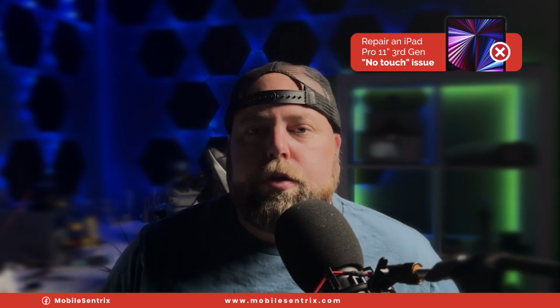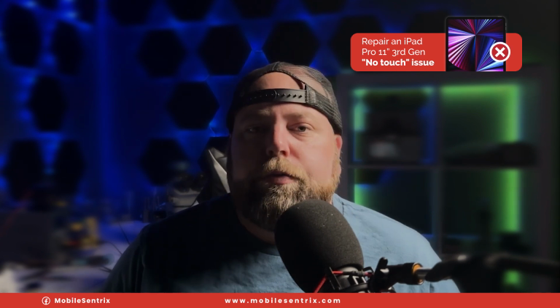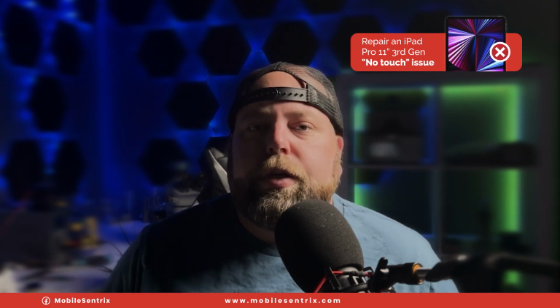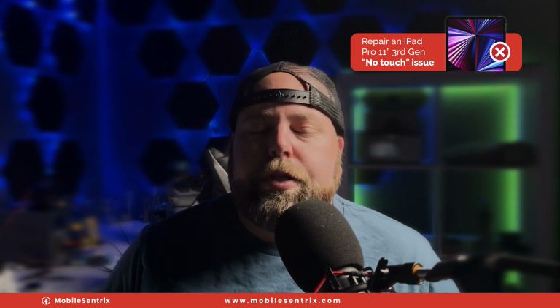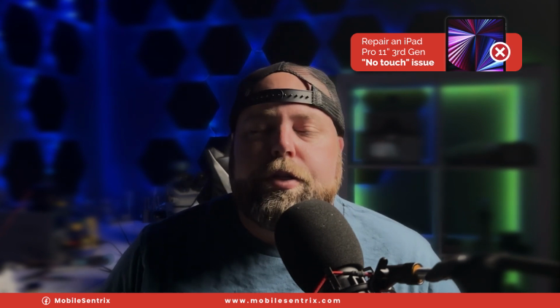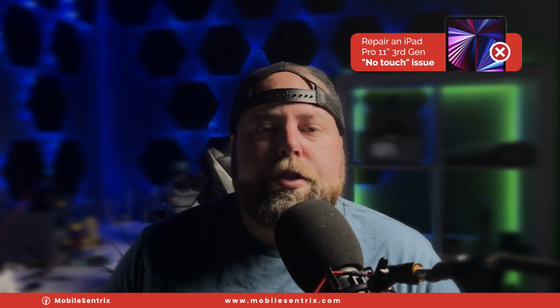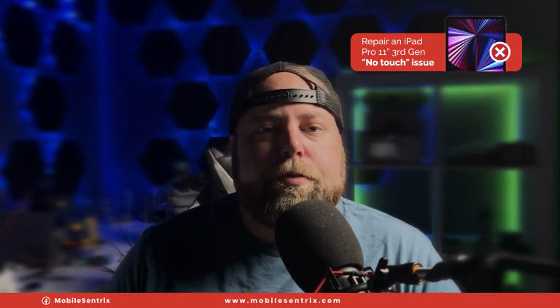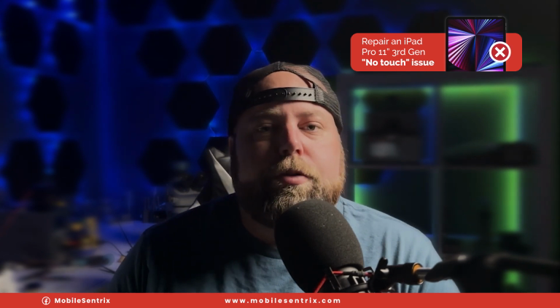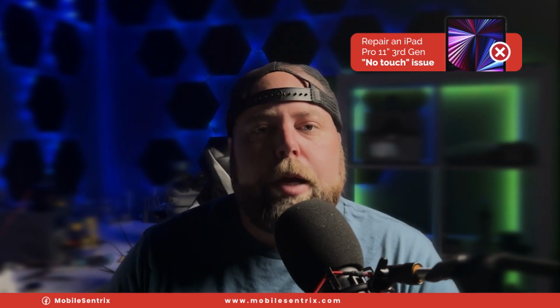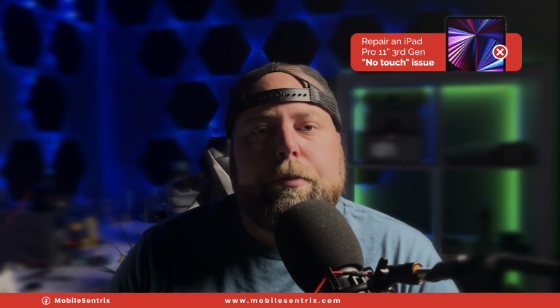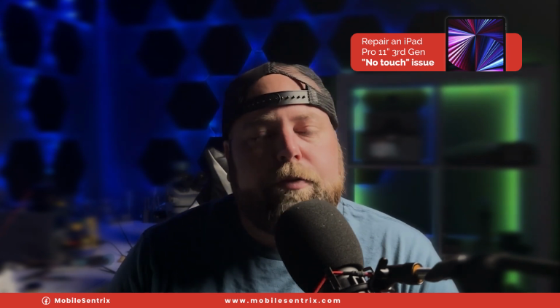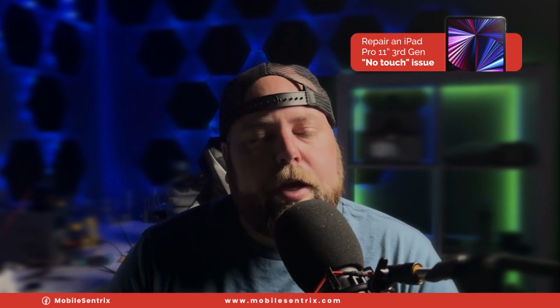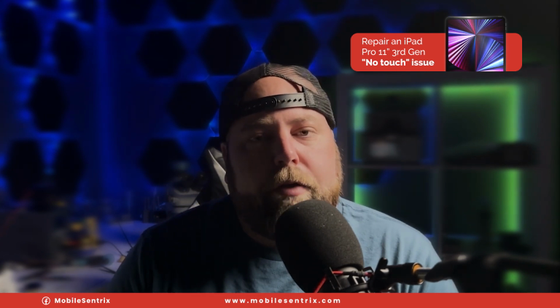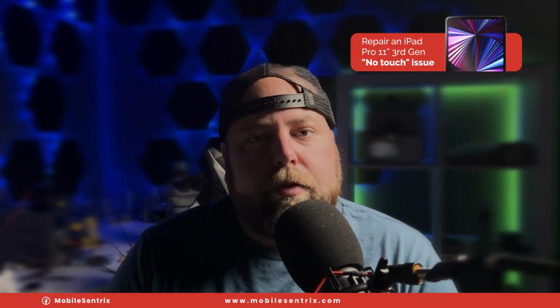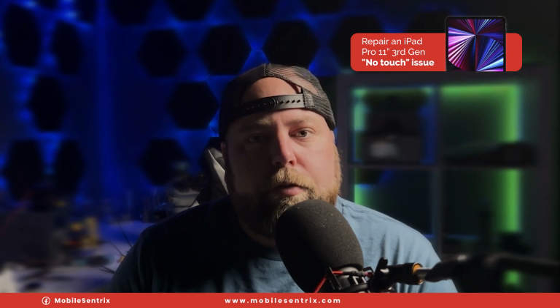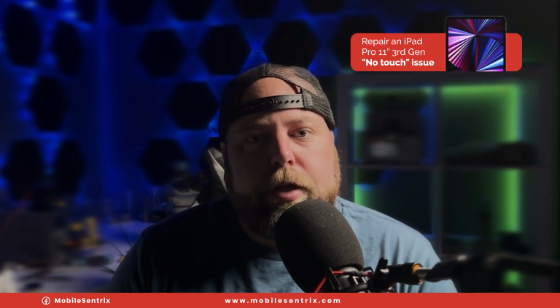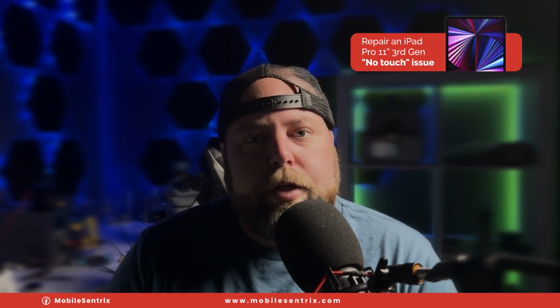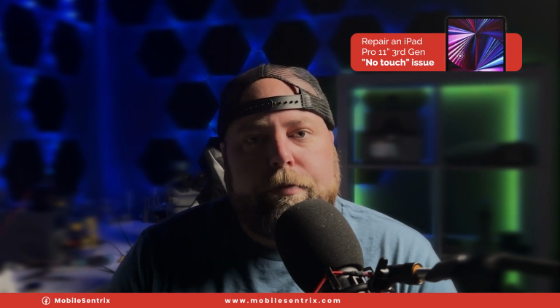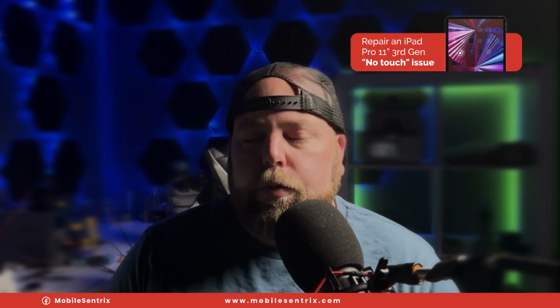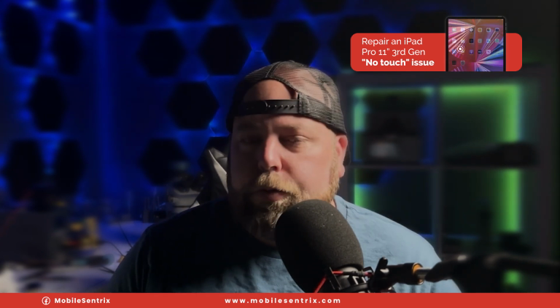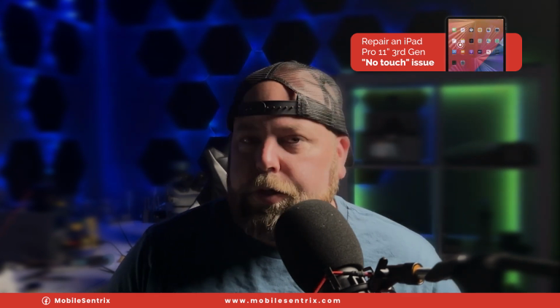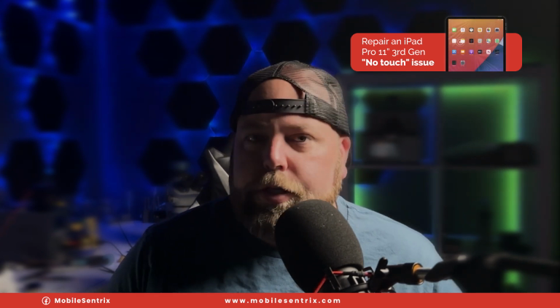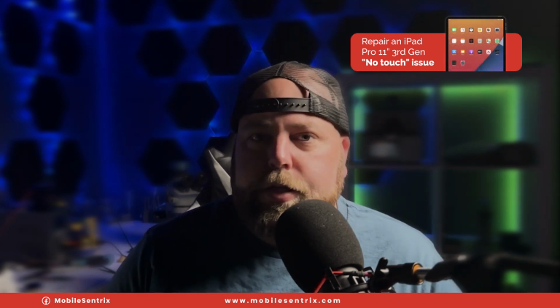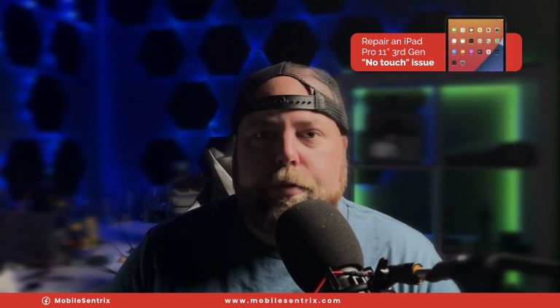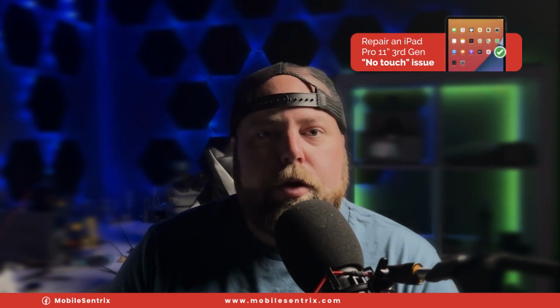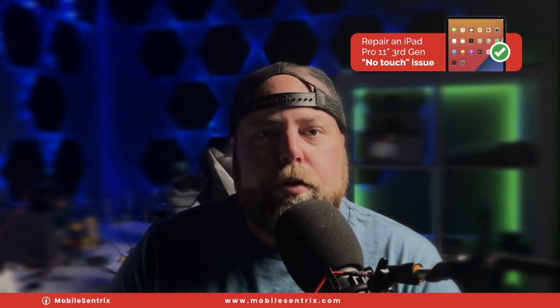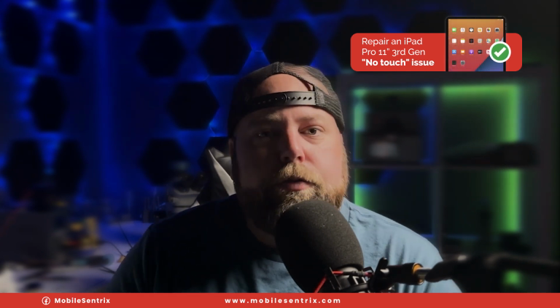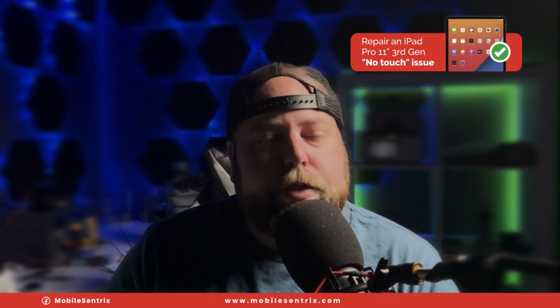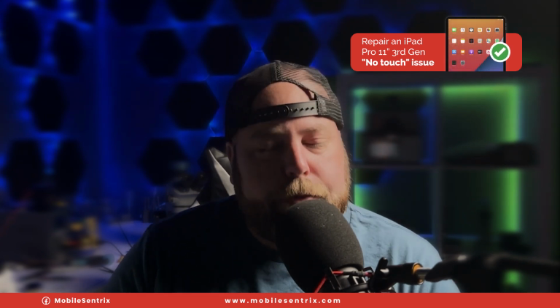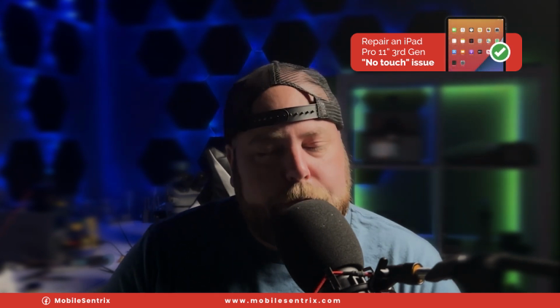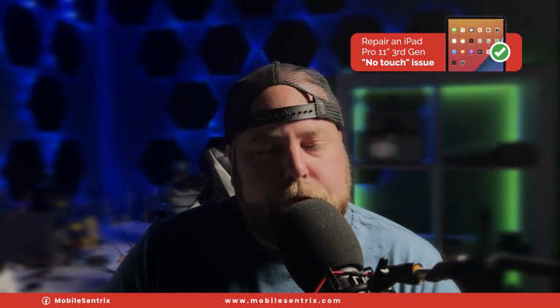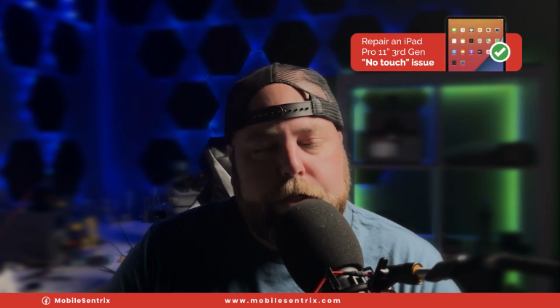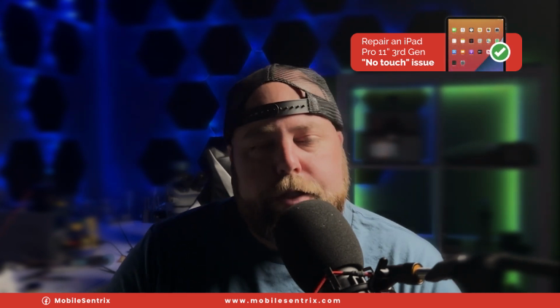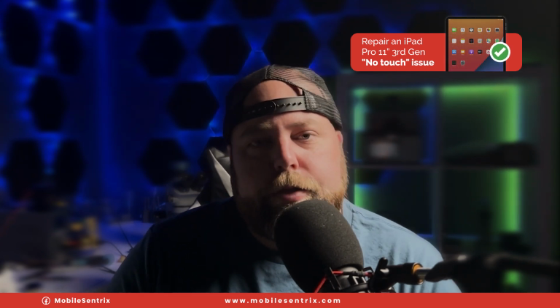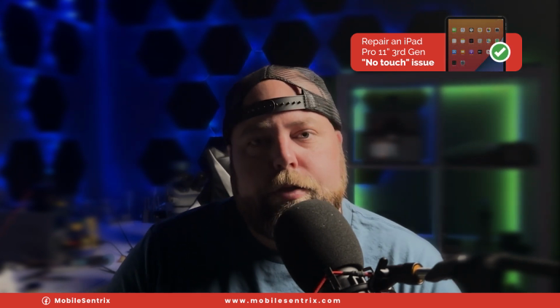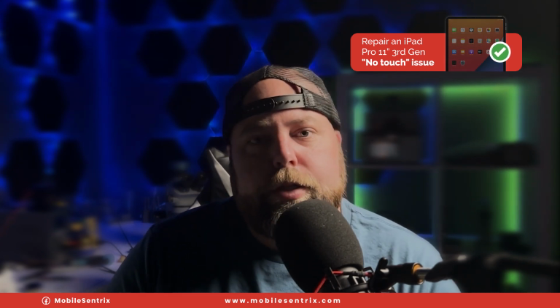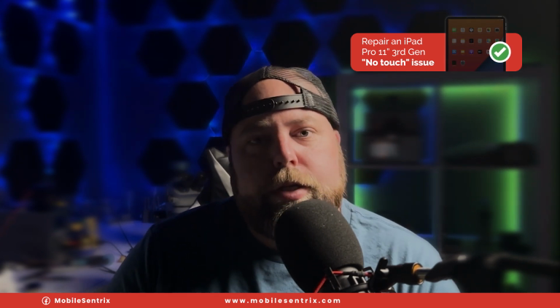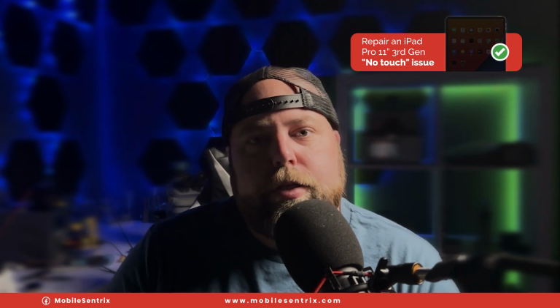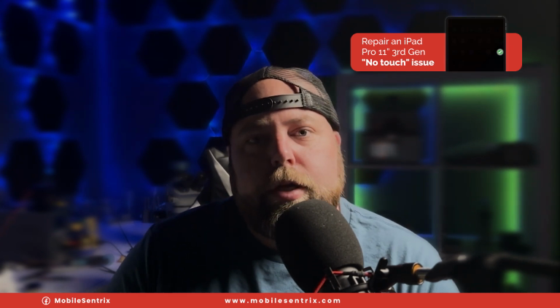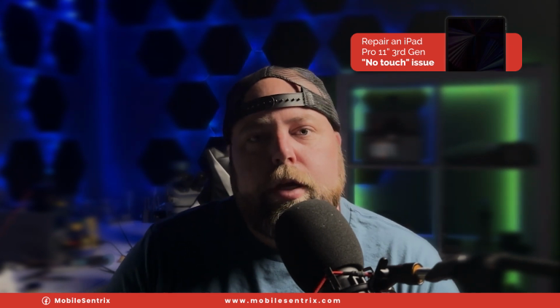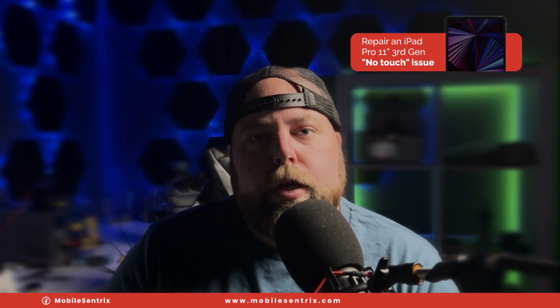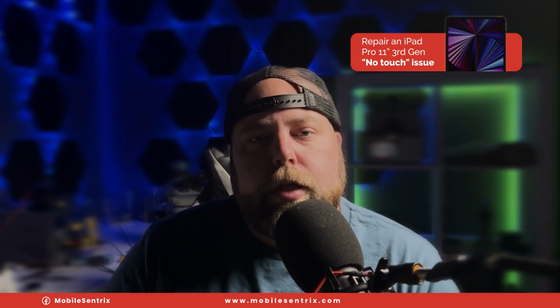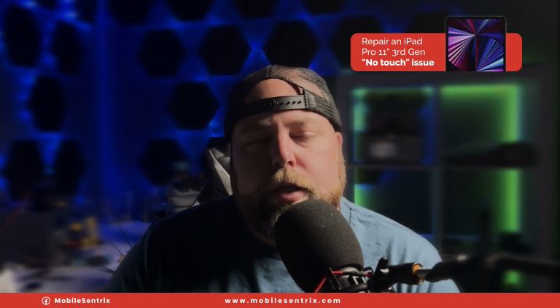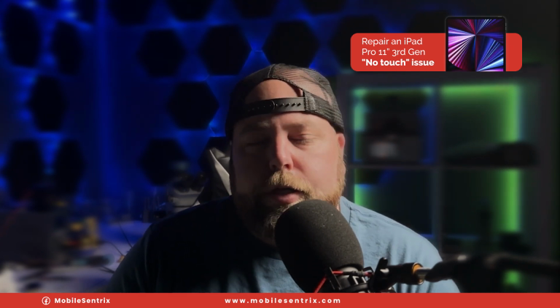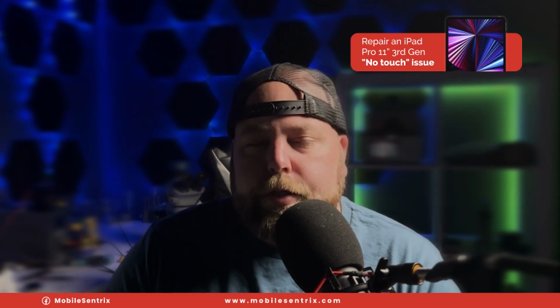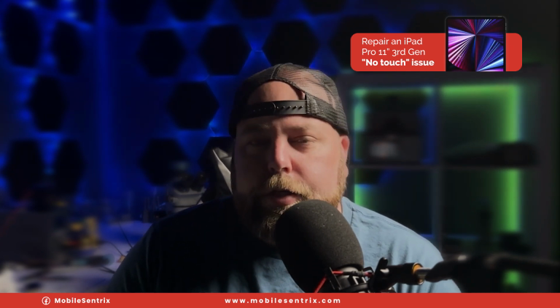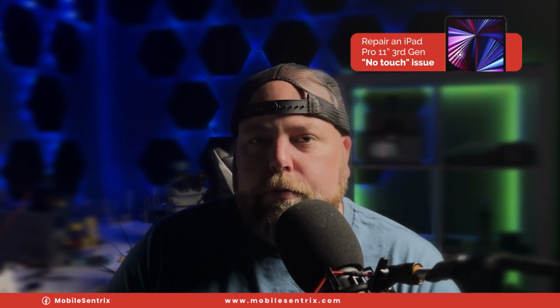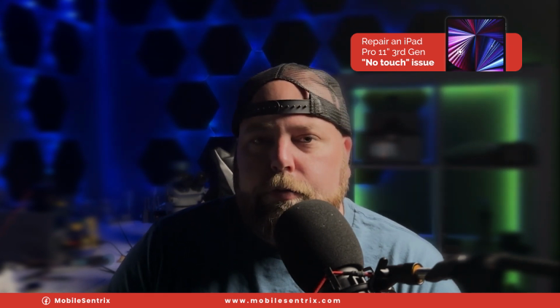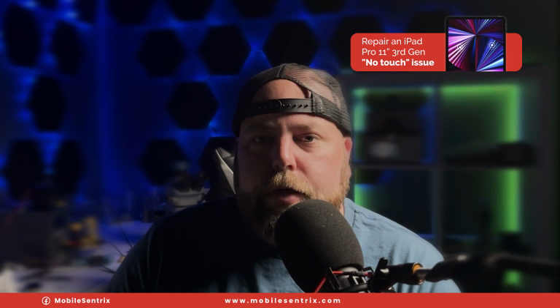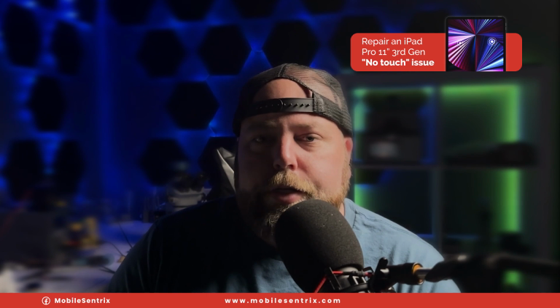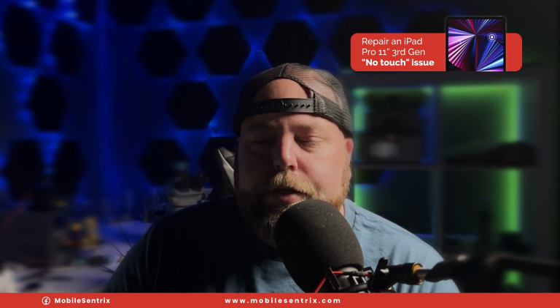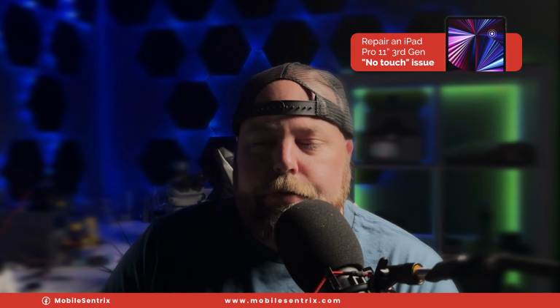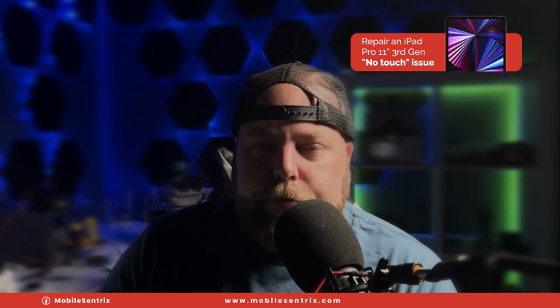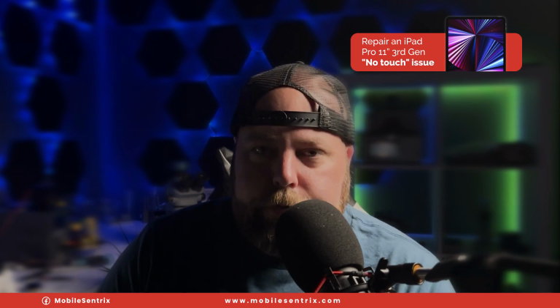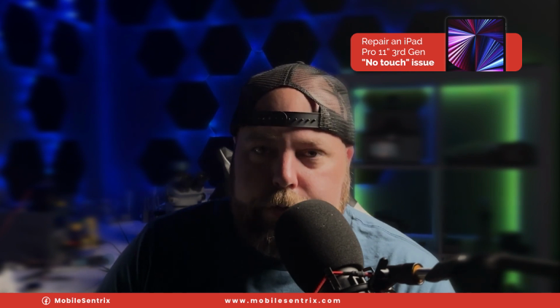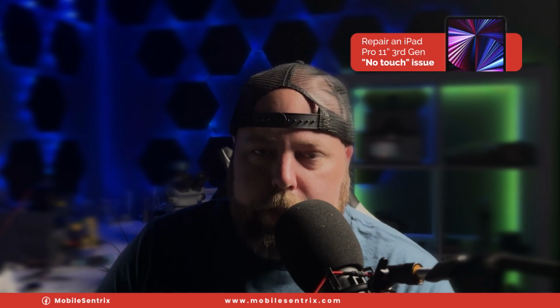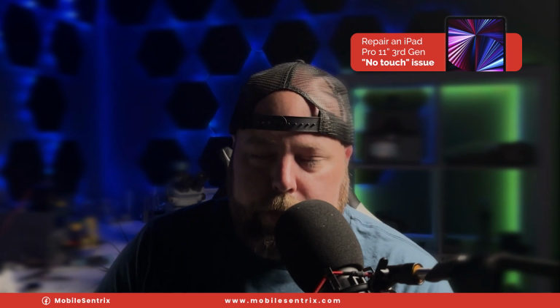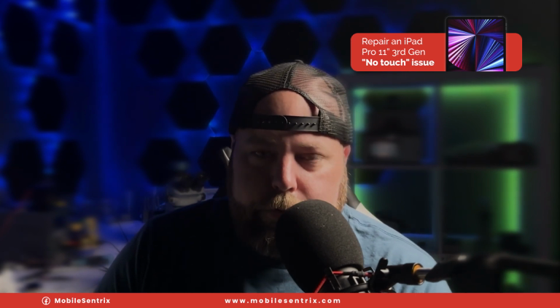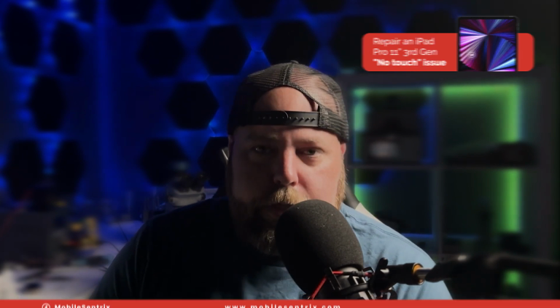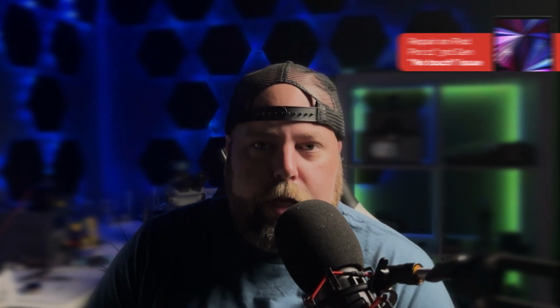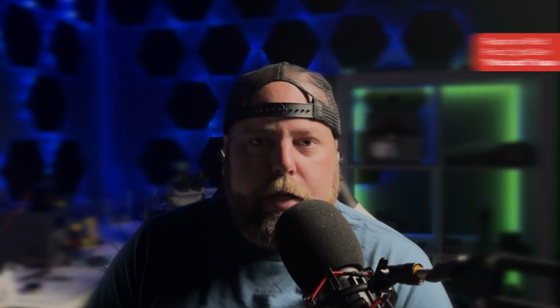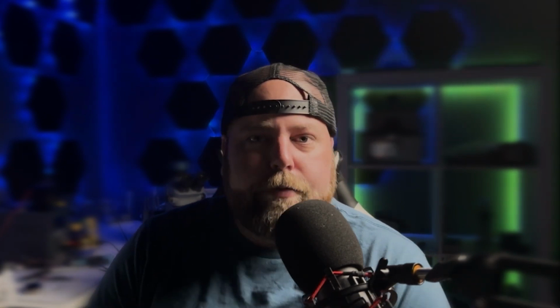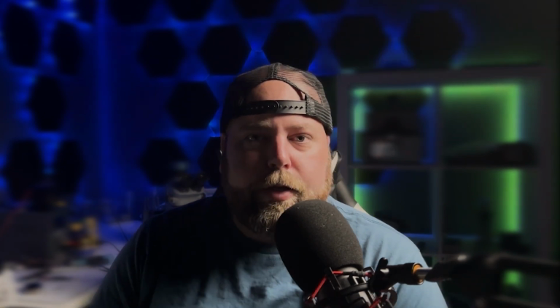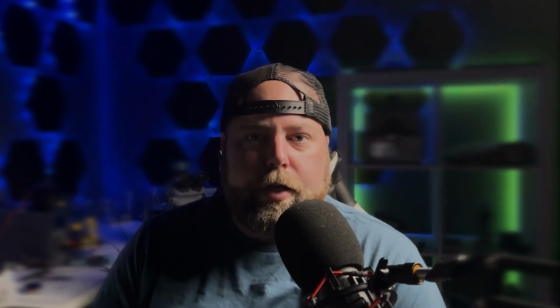Don't forget to subscribe if you haven't already. We'll see you tomorrow for Tips and Tricks Thursdays. Thanks for watching. We'll see you in the next video.